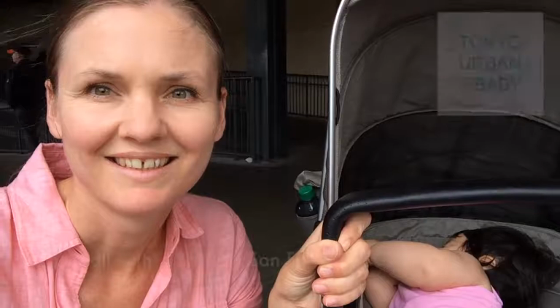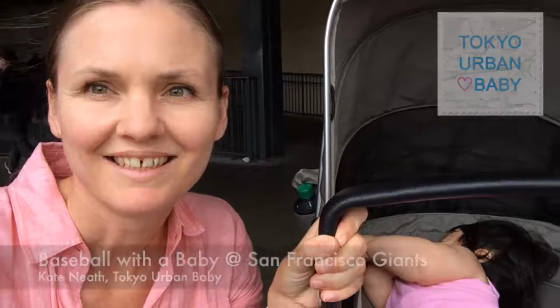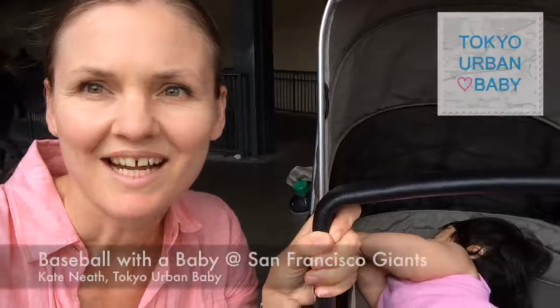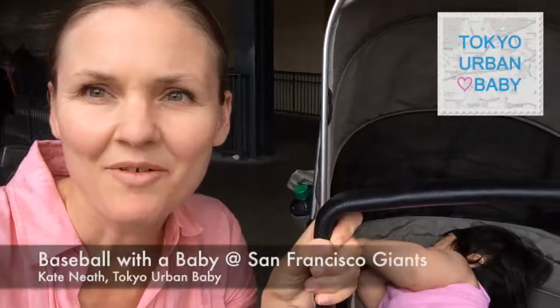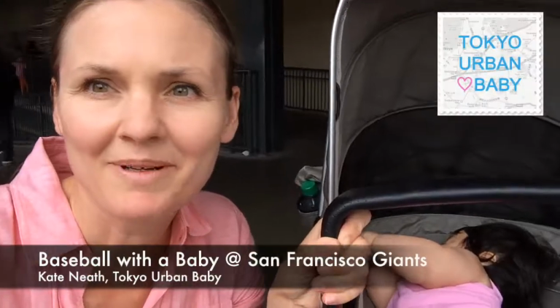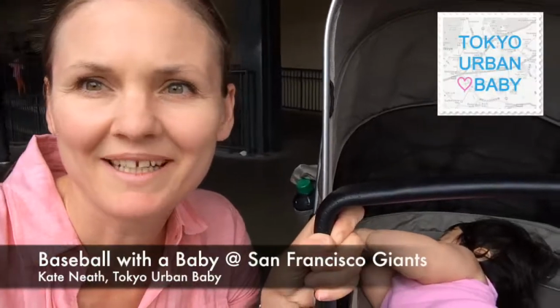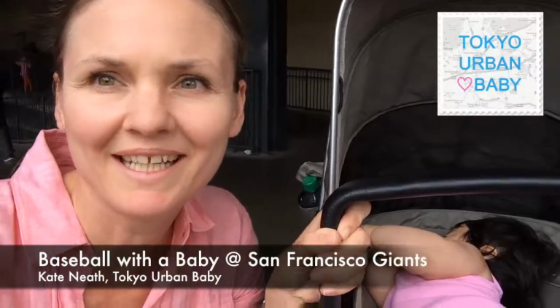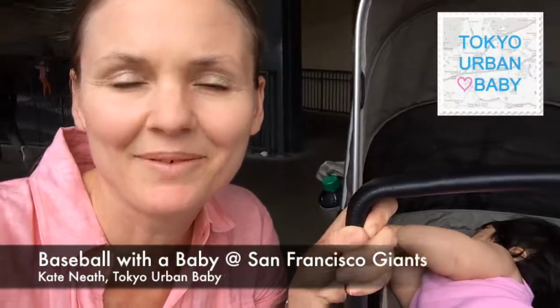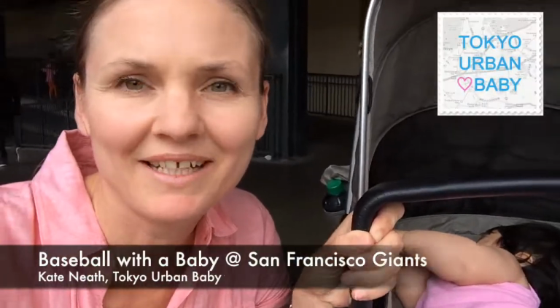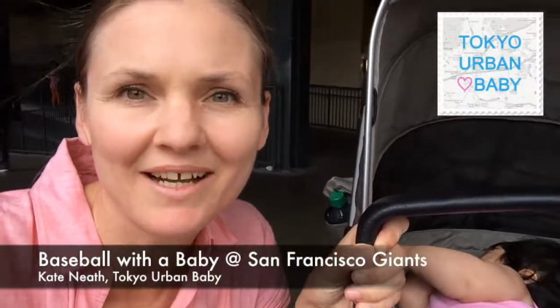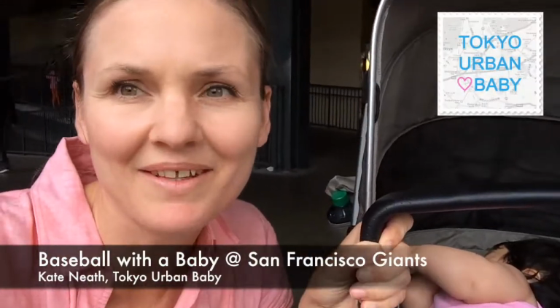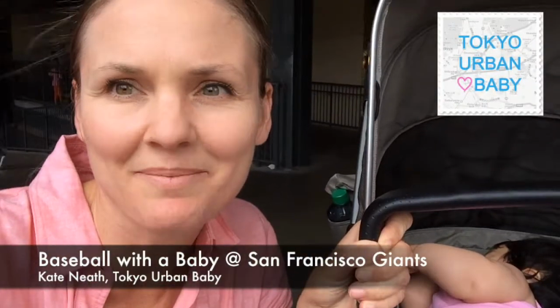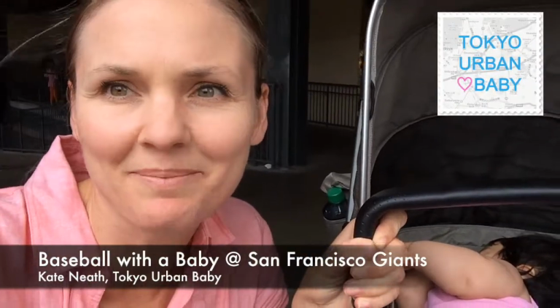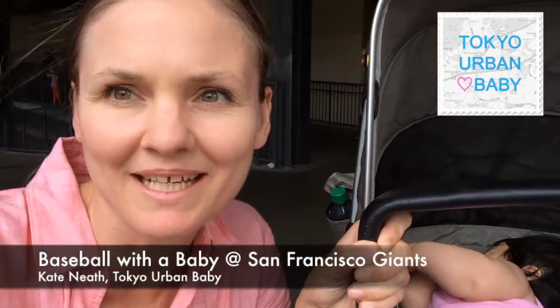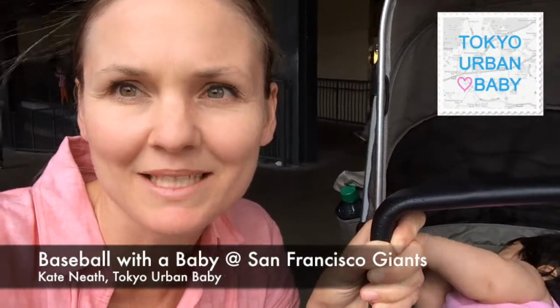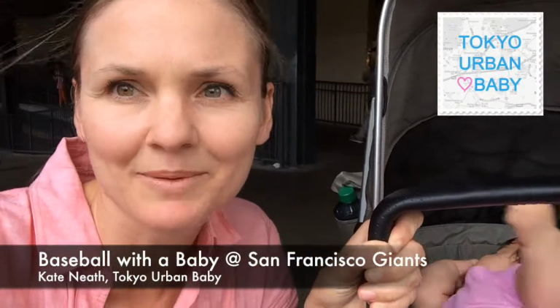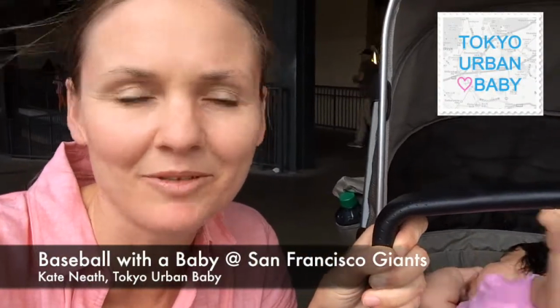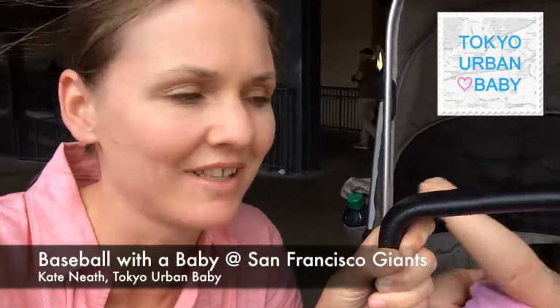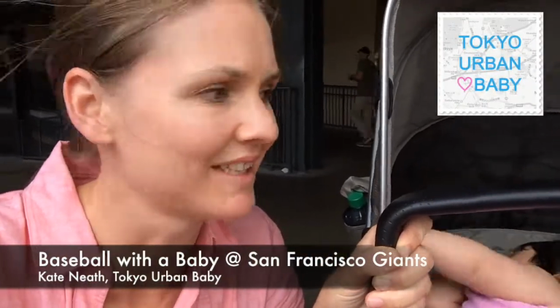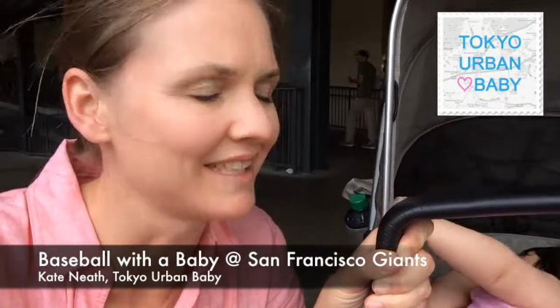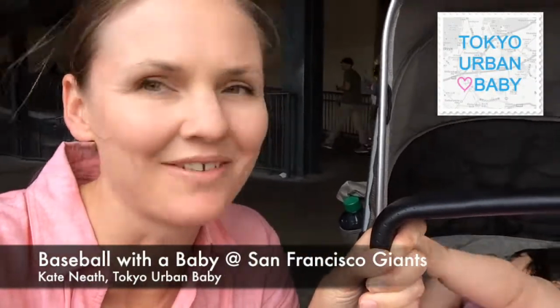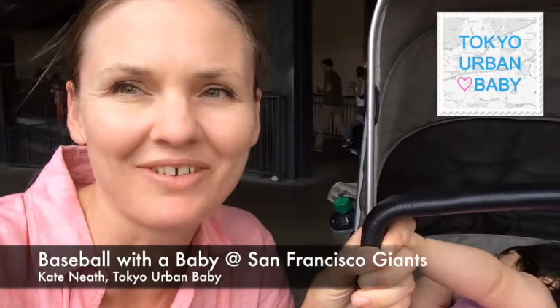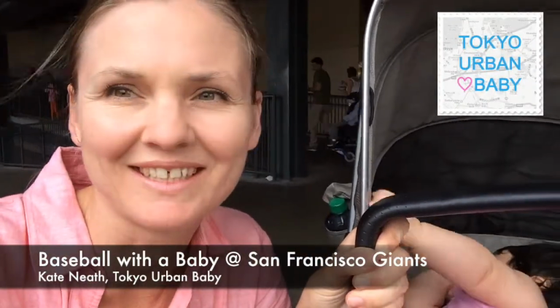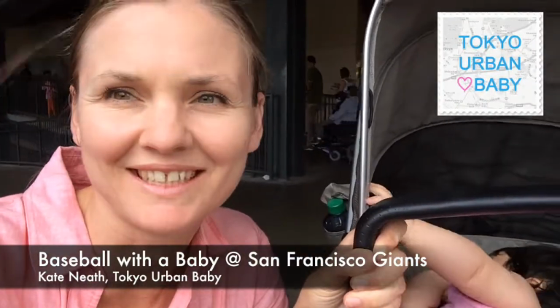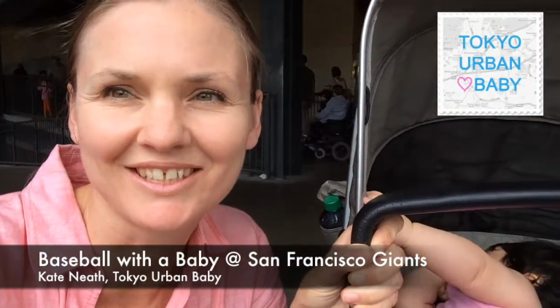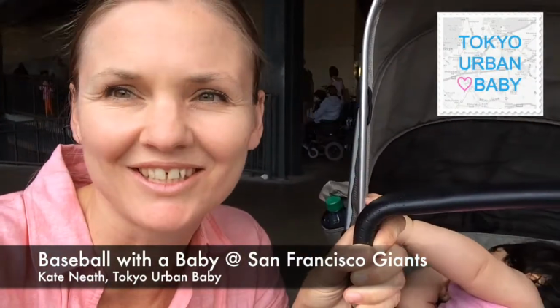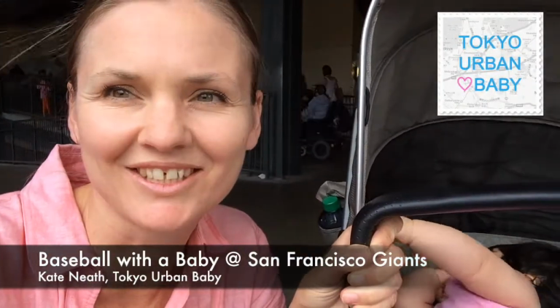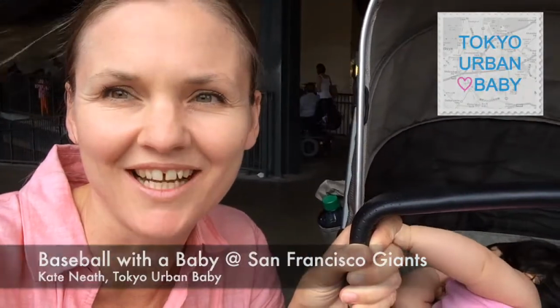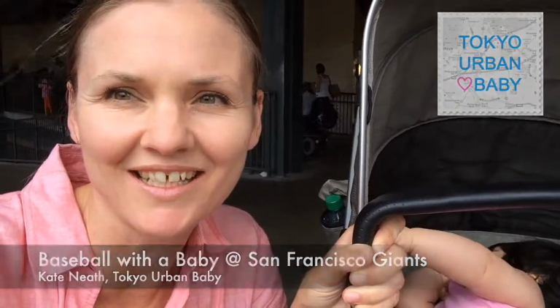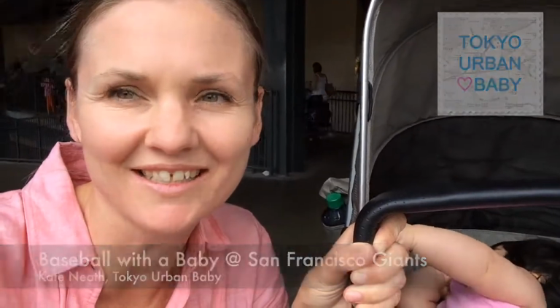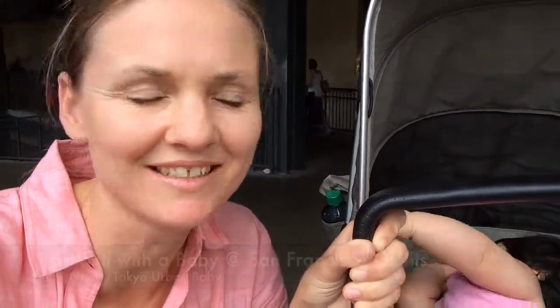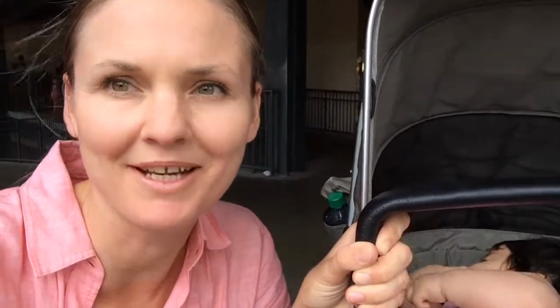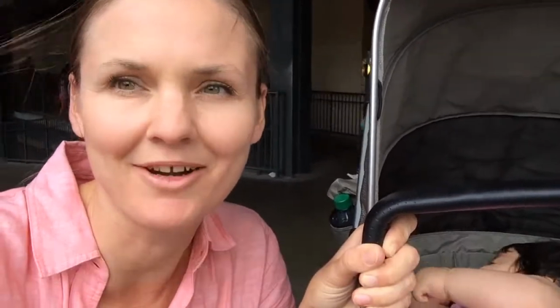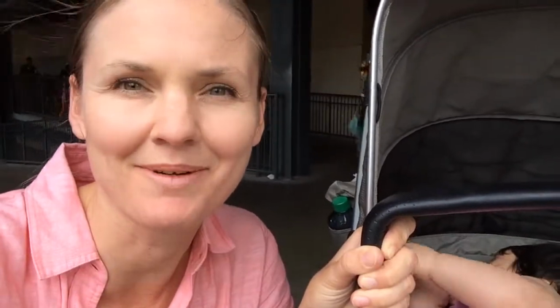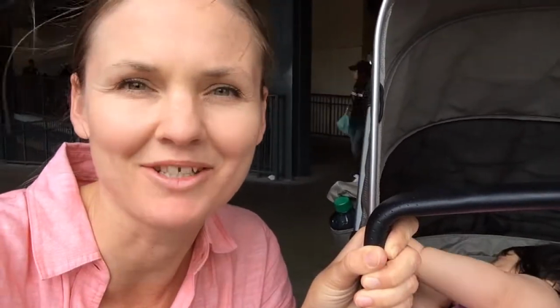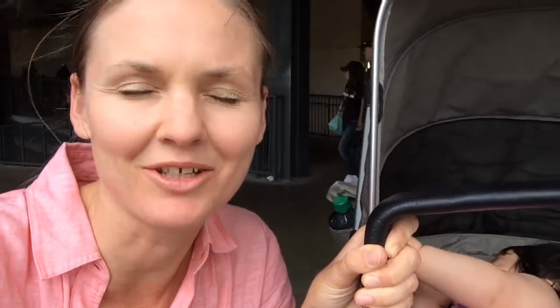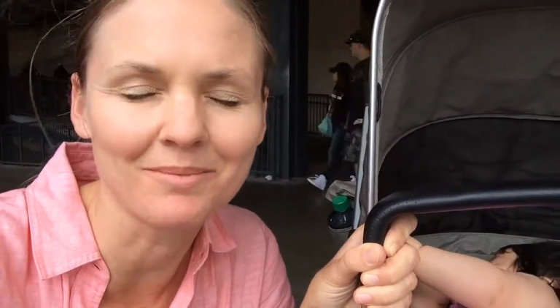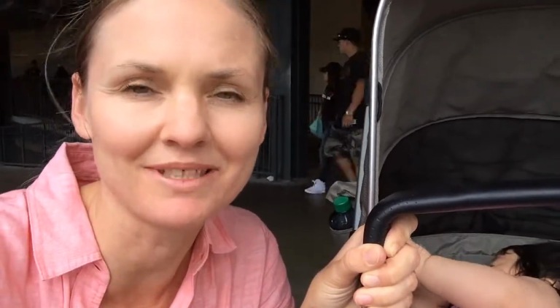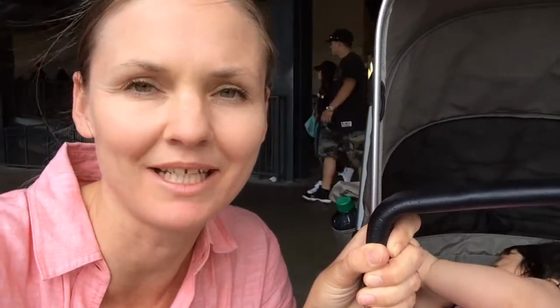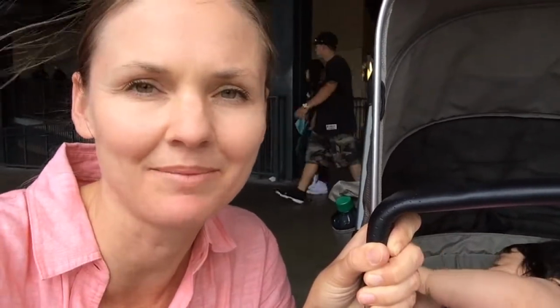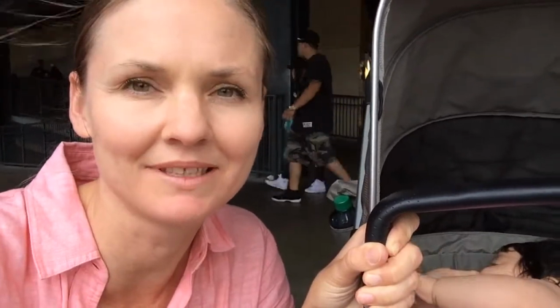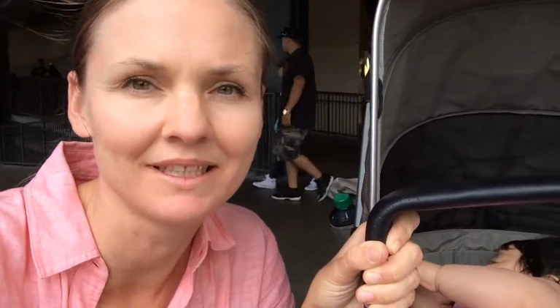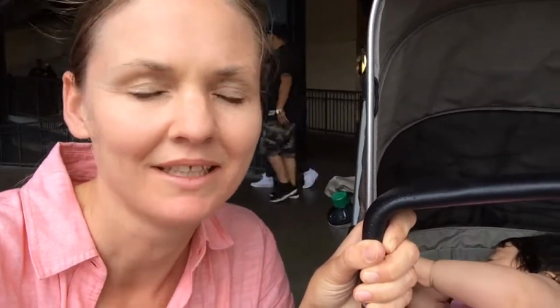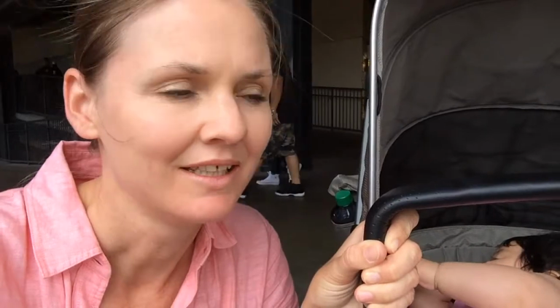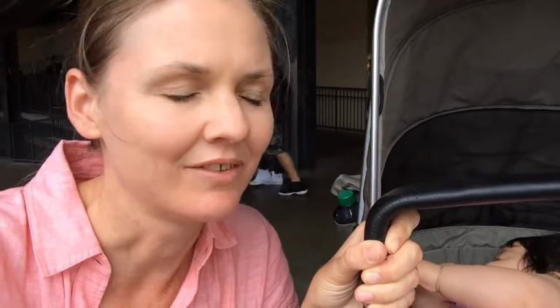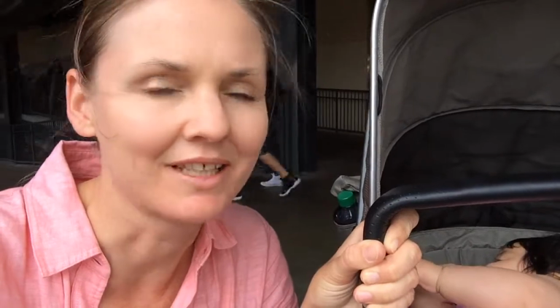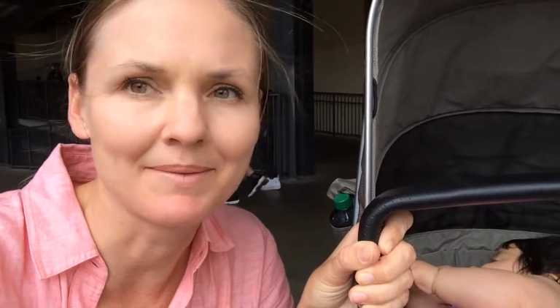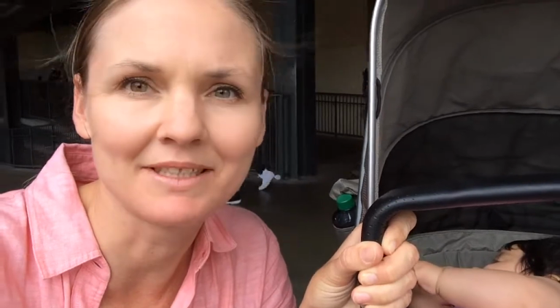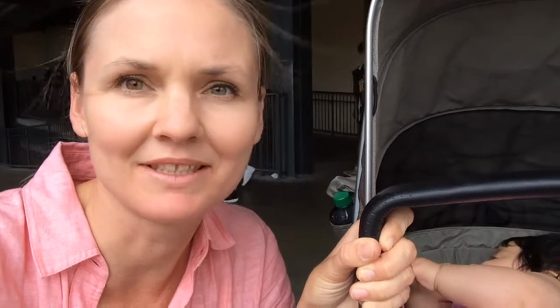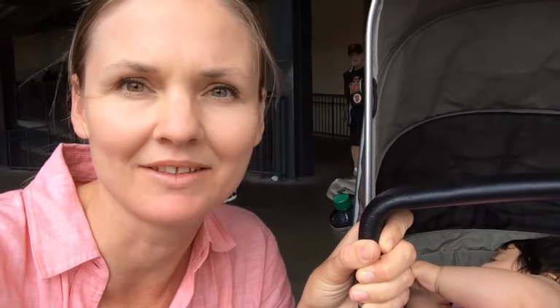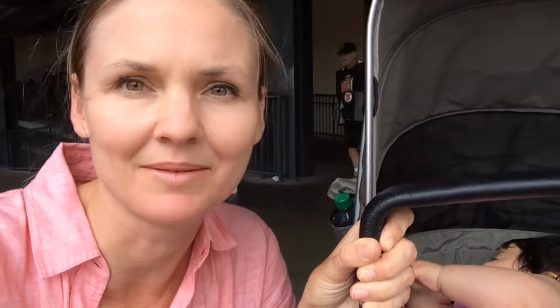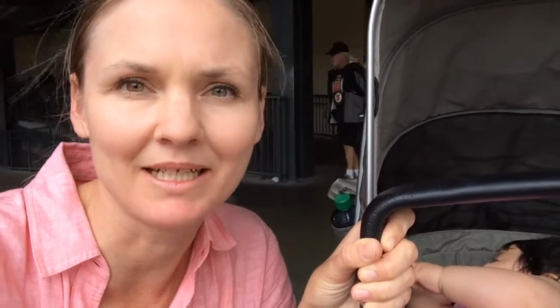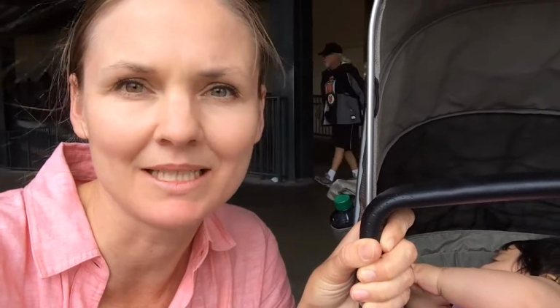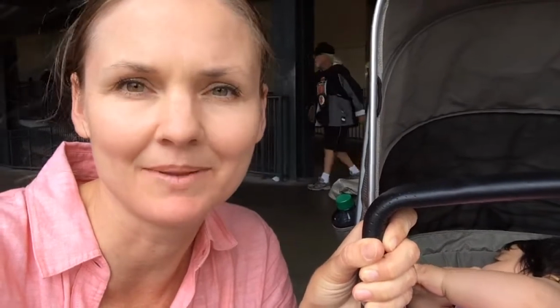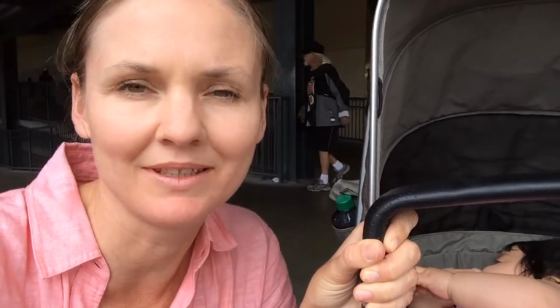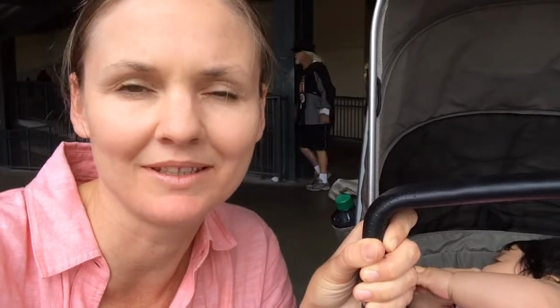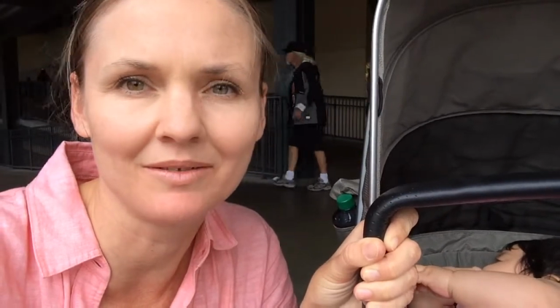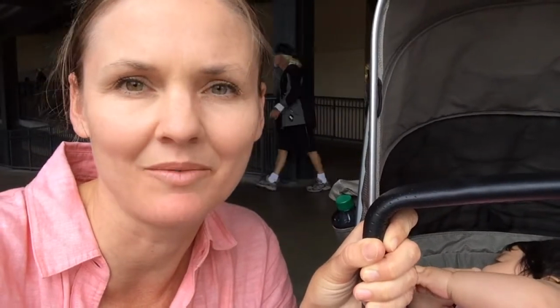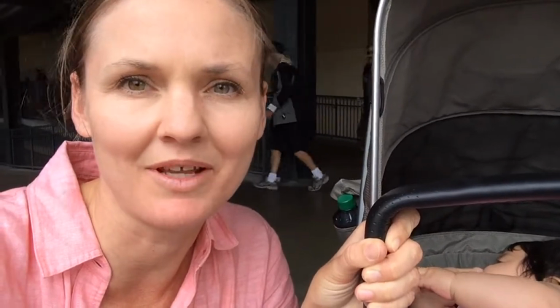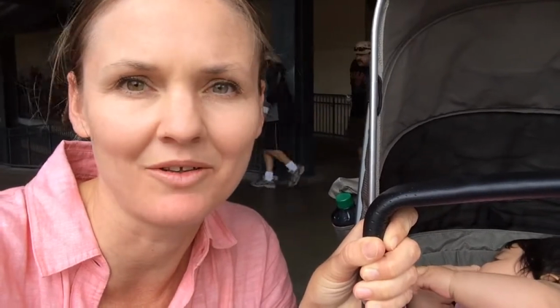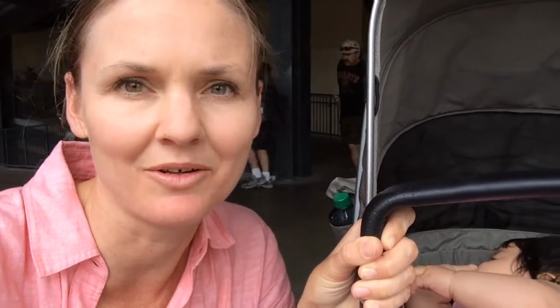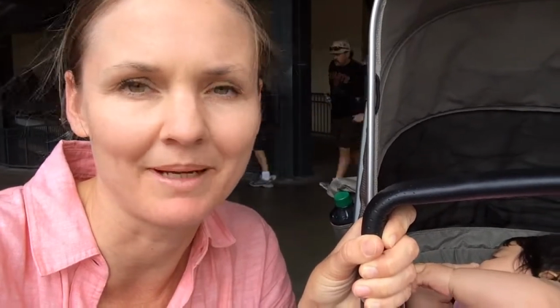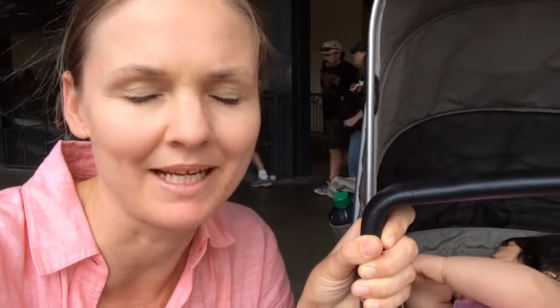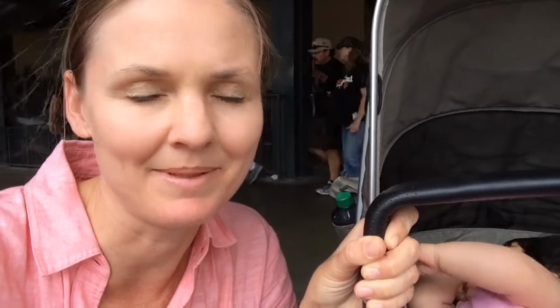Hi everybody, here we are at the Baseball — we're at the San Francisco Giants. Here are my top tips for coming to the Baseball with your baby.